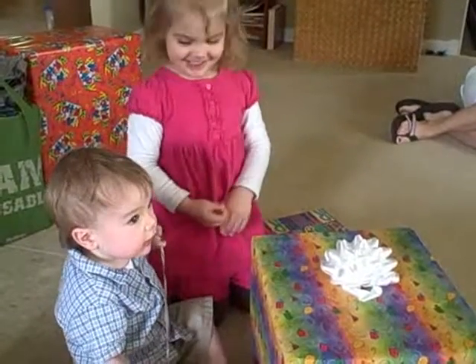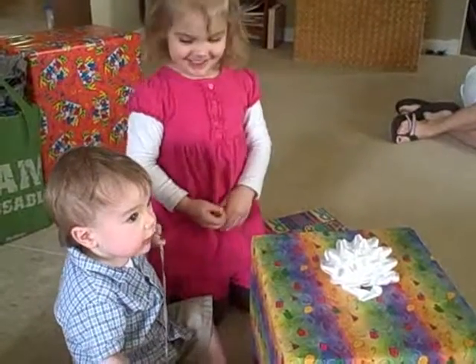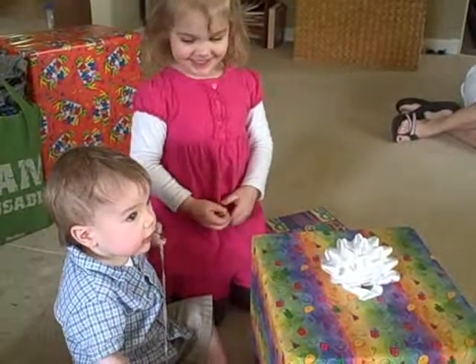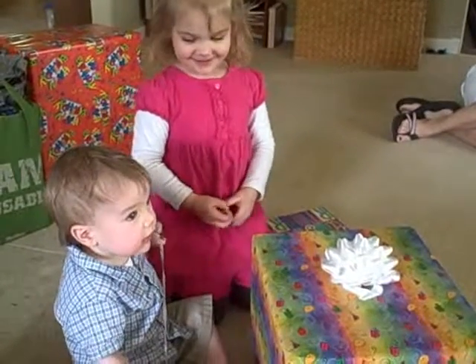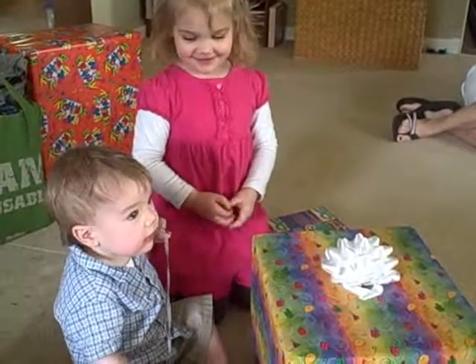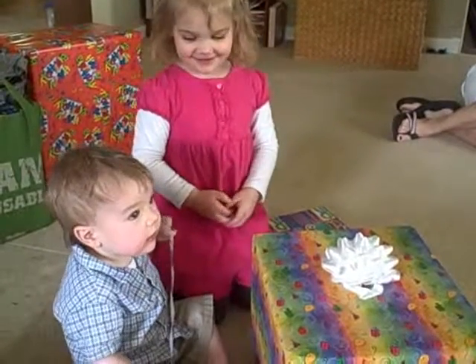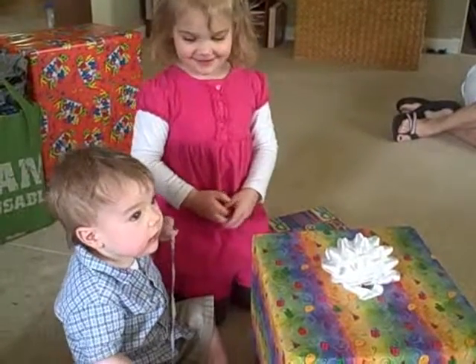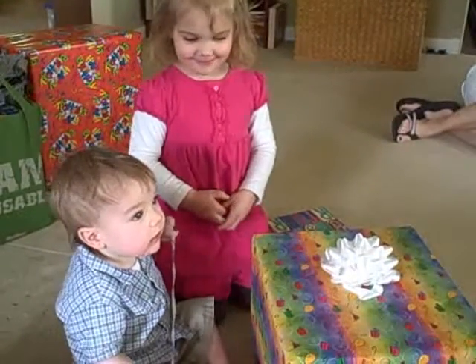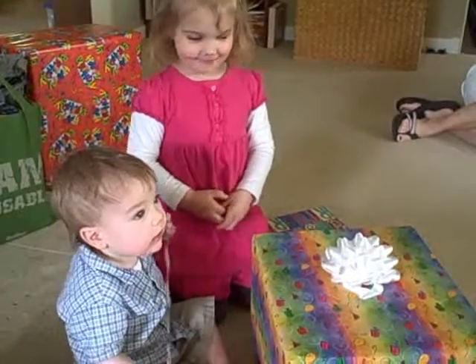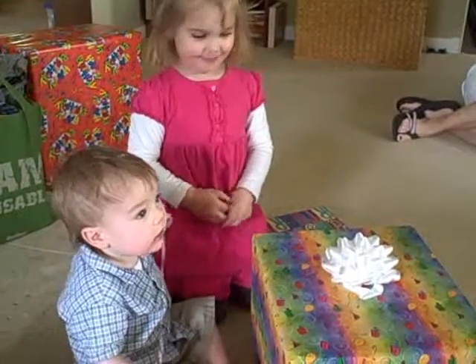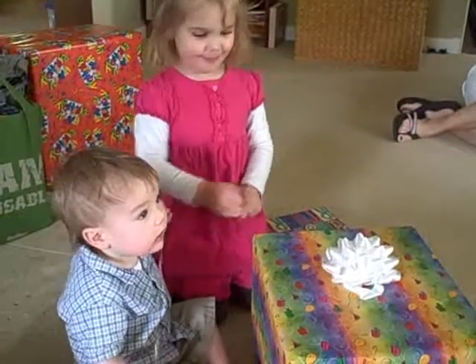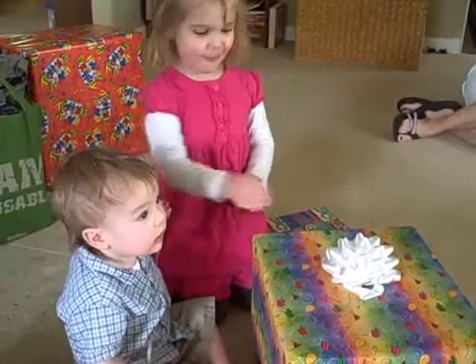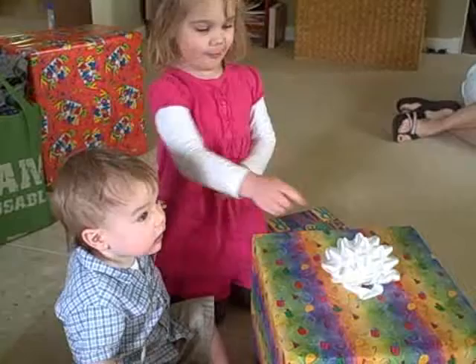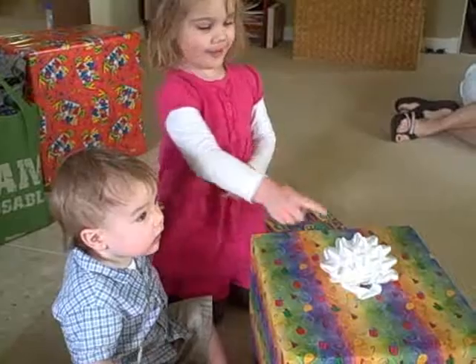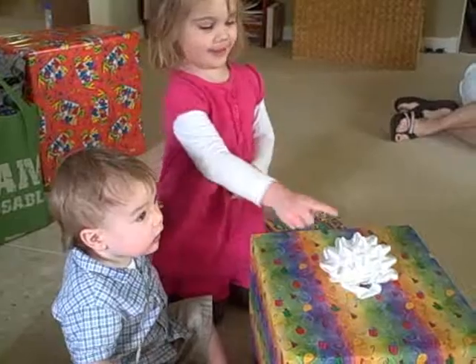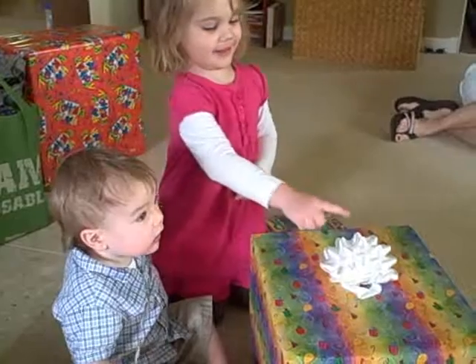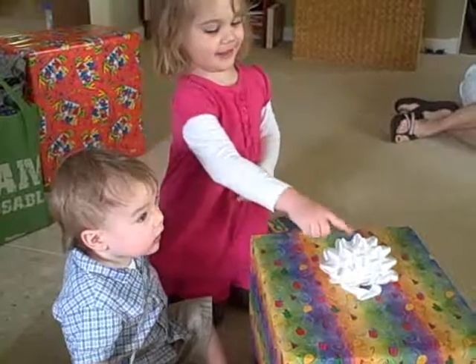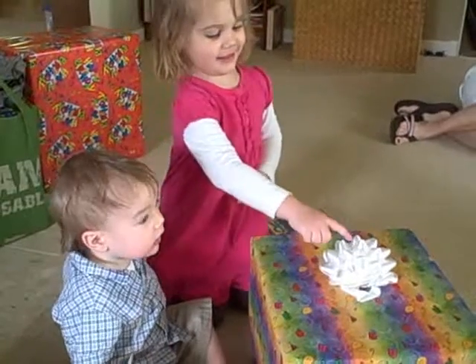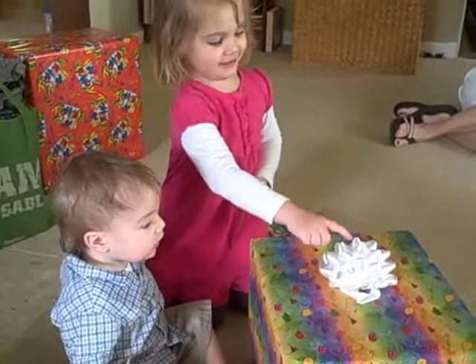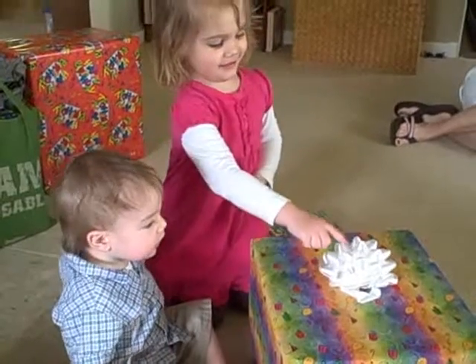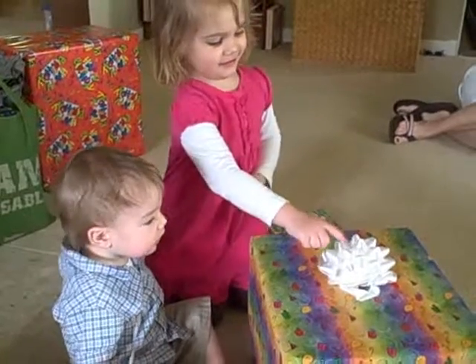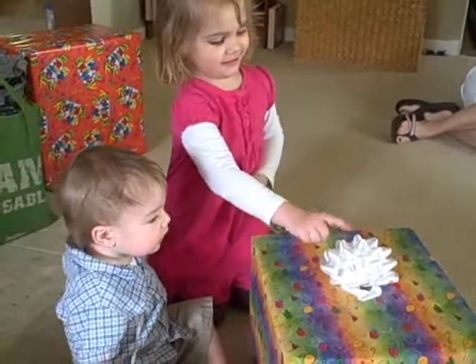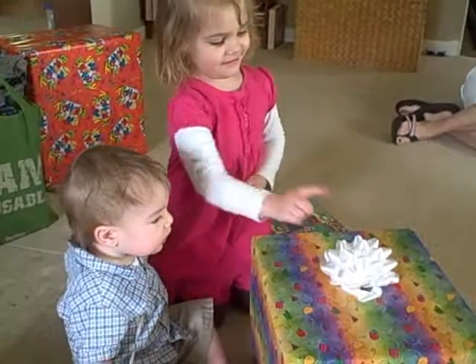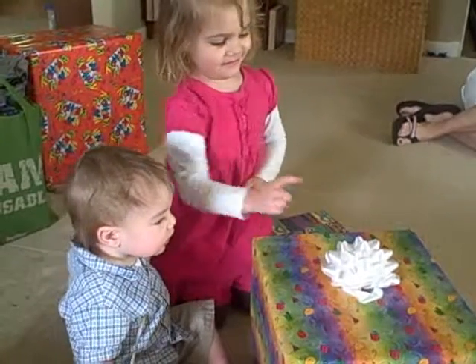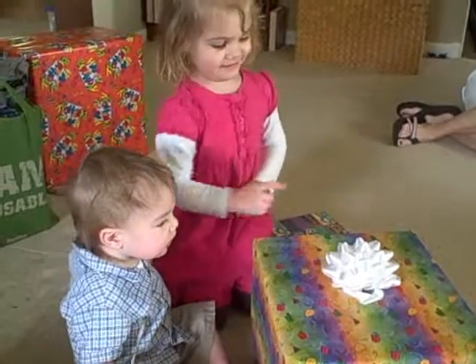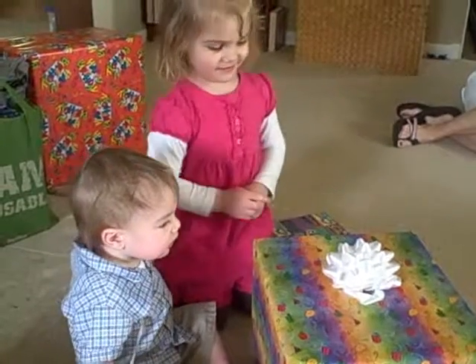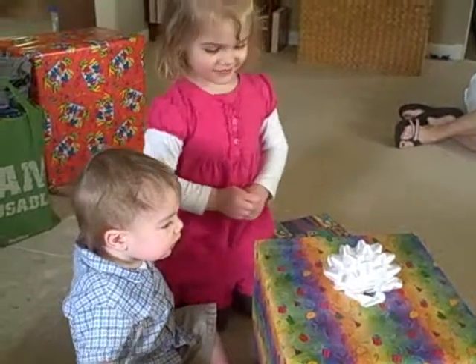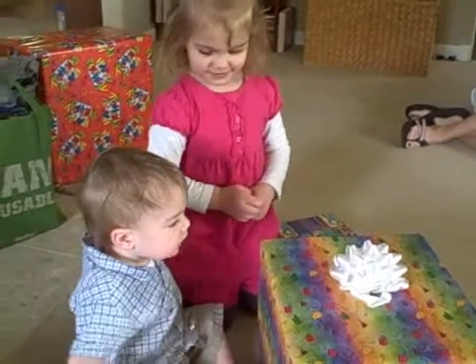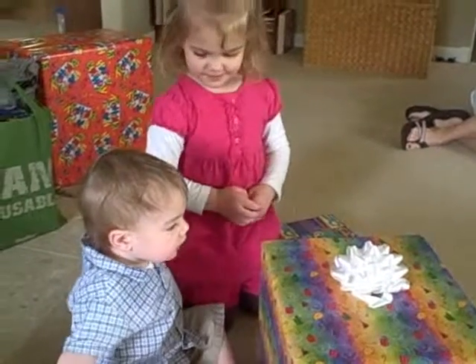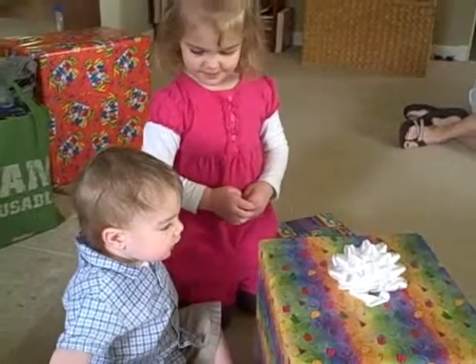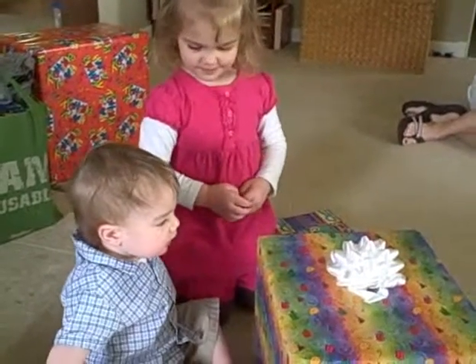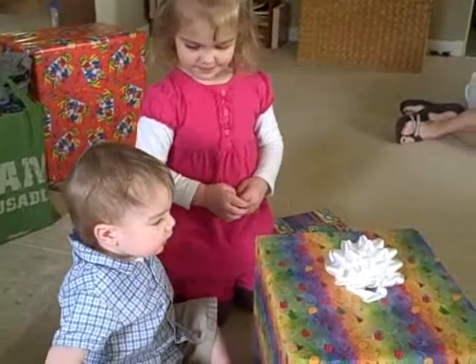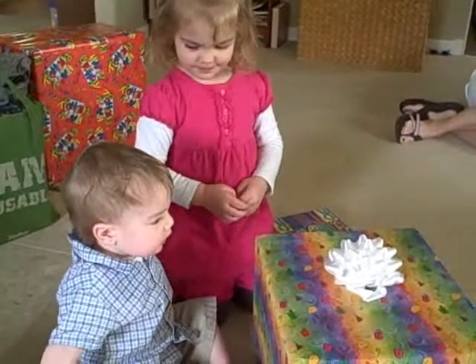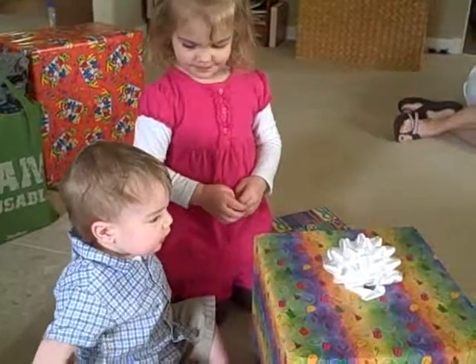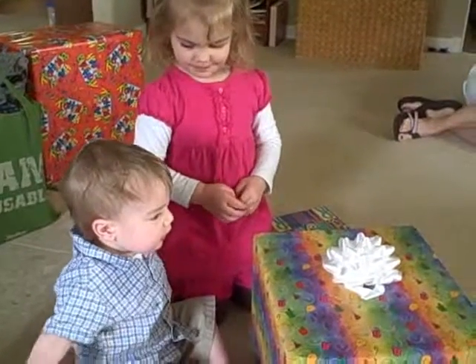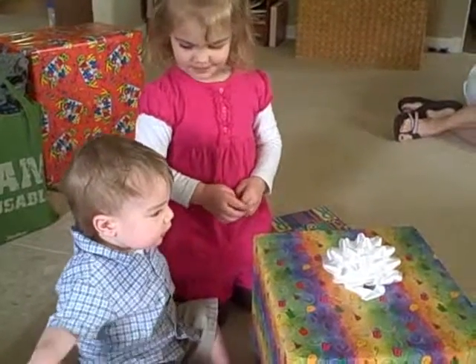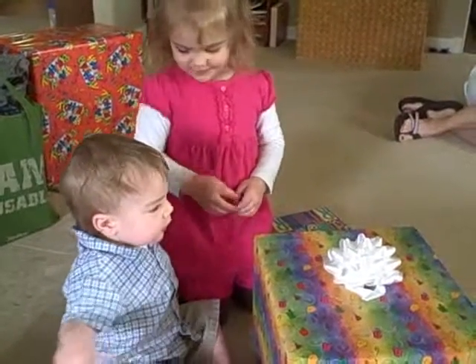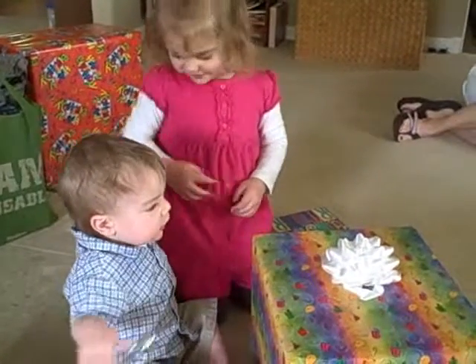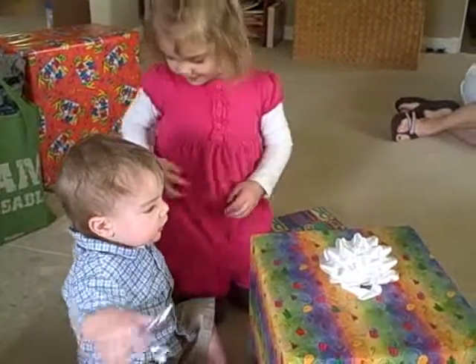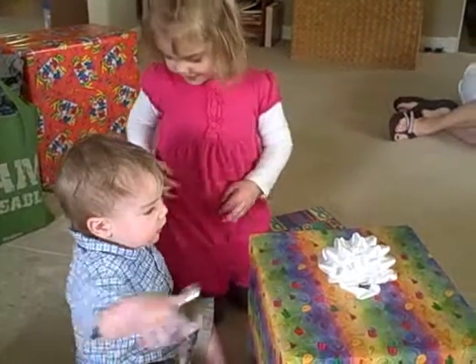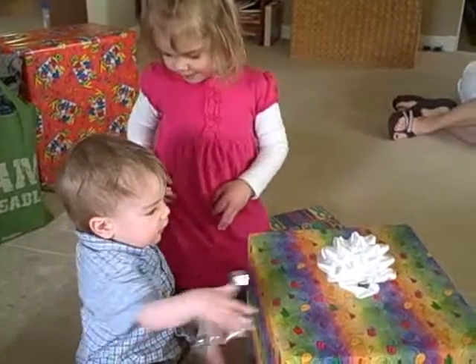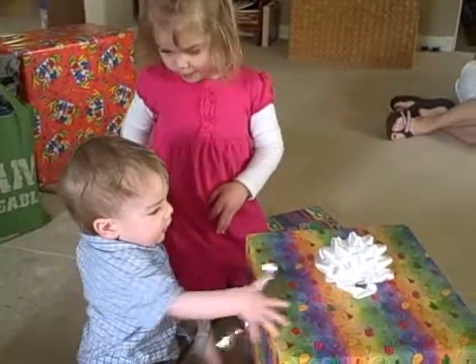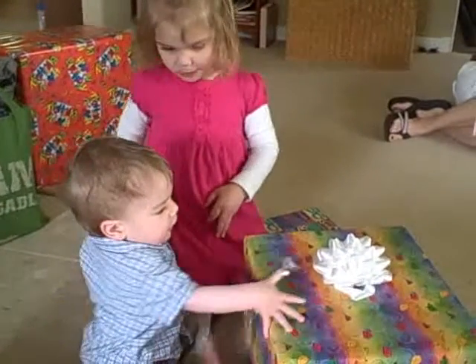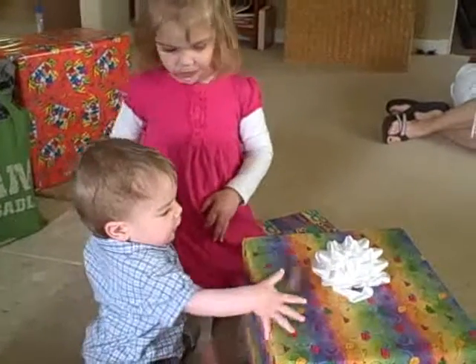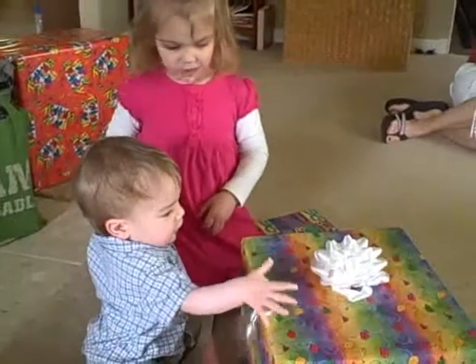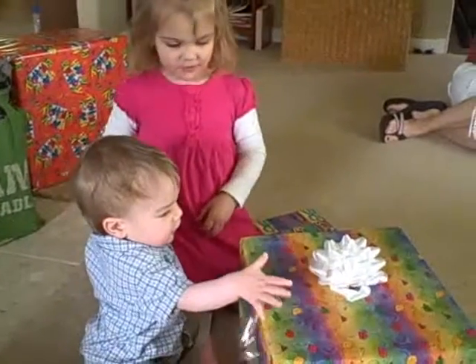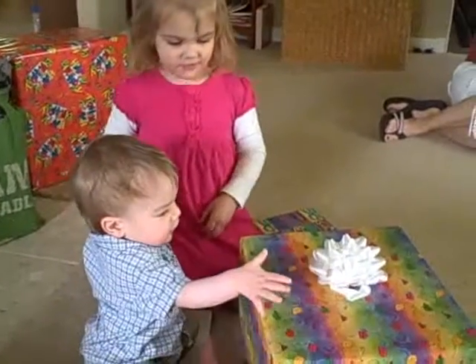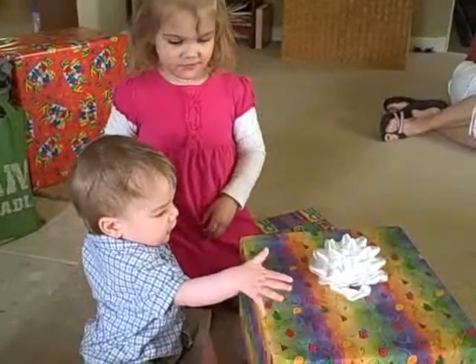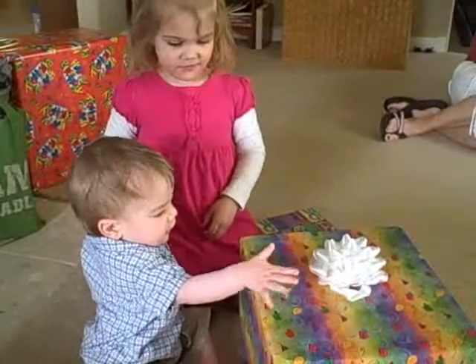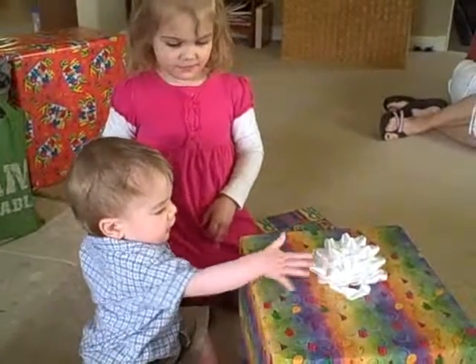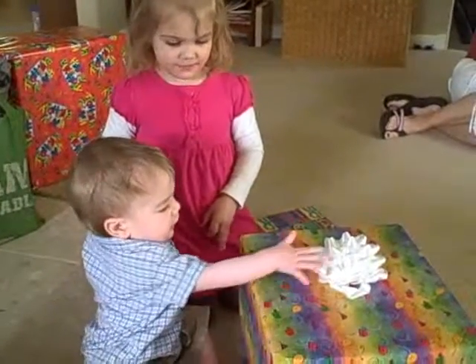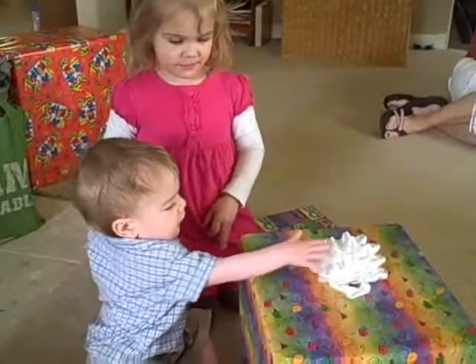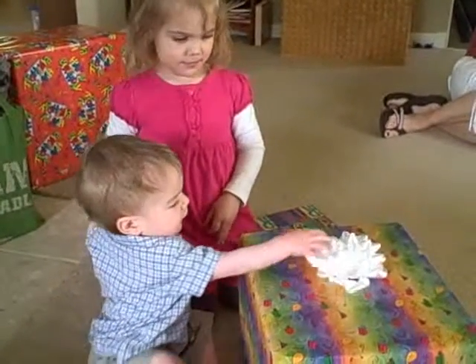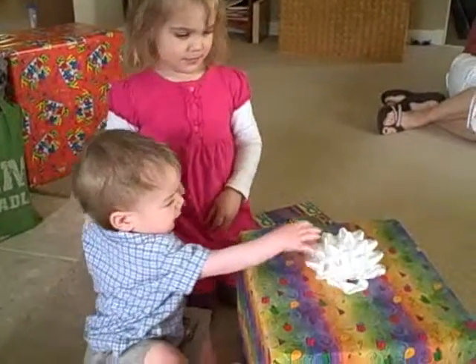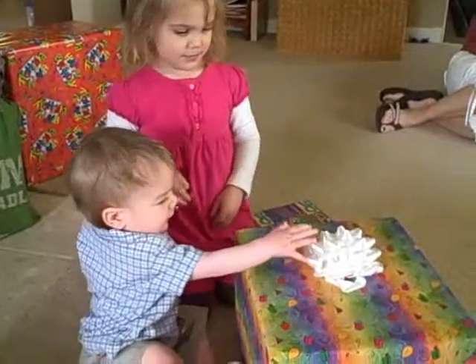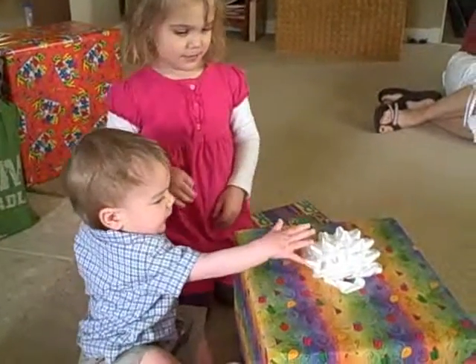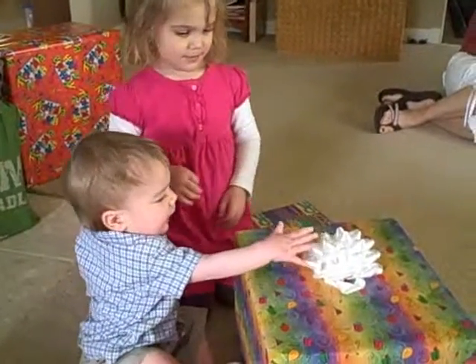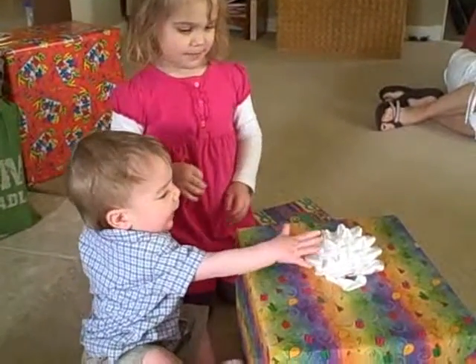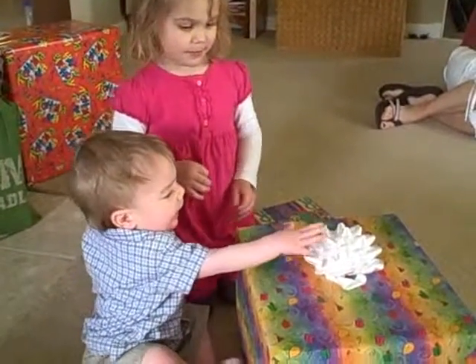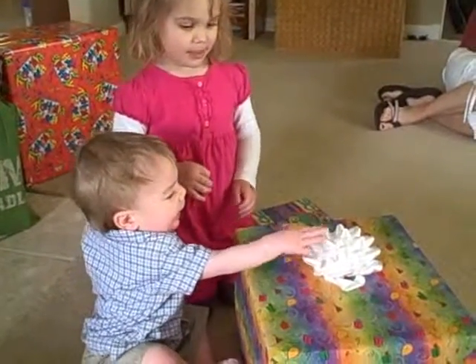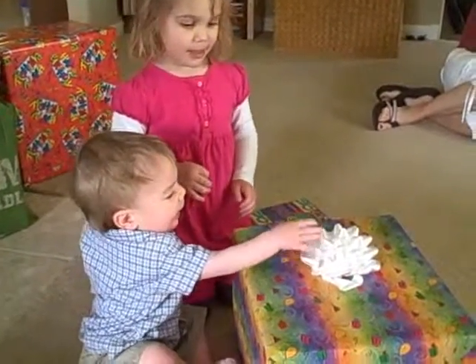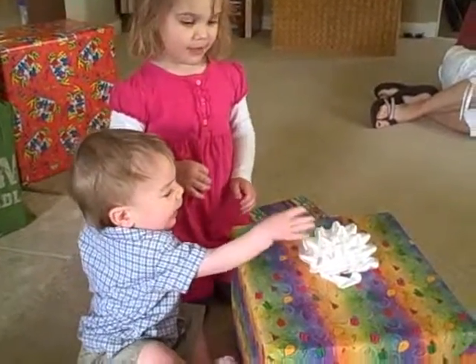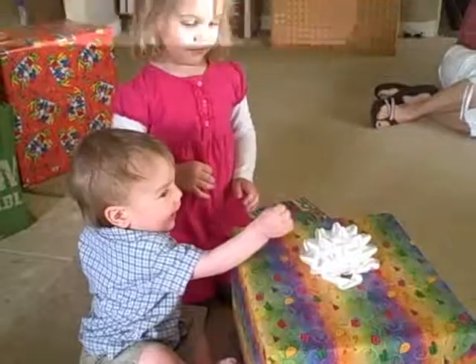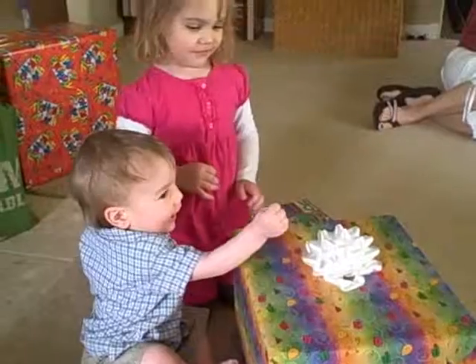You're not pulling this off. Can you just pull it off? Pull it off.